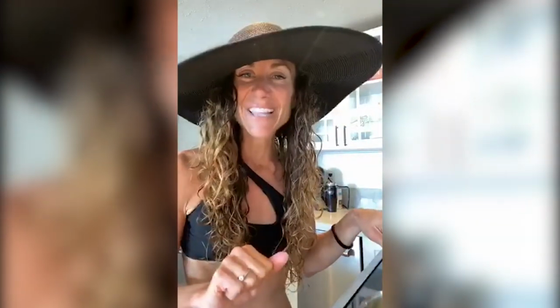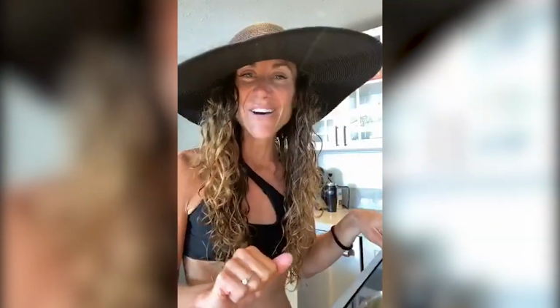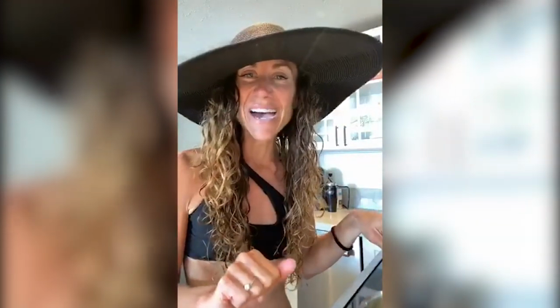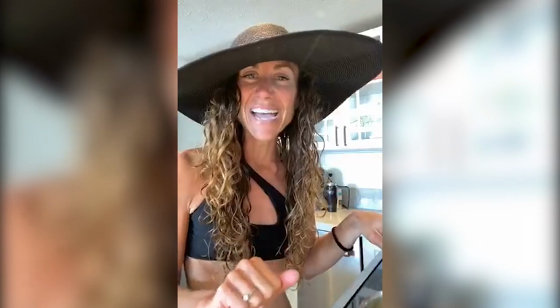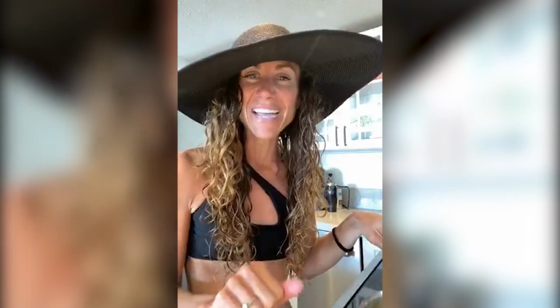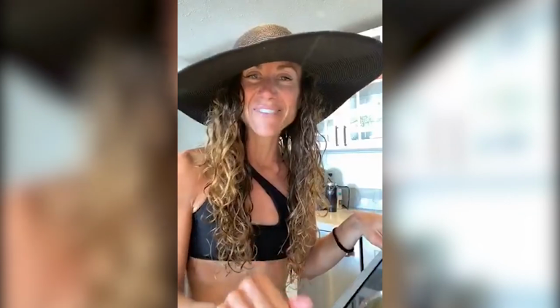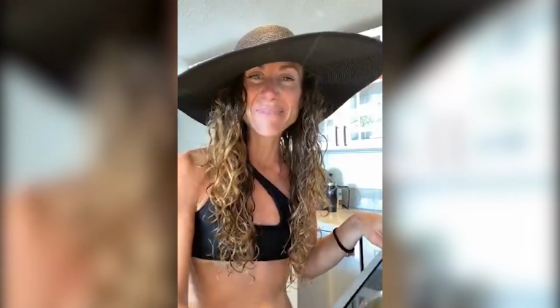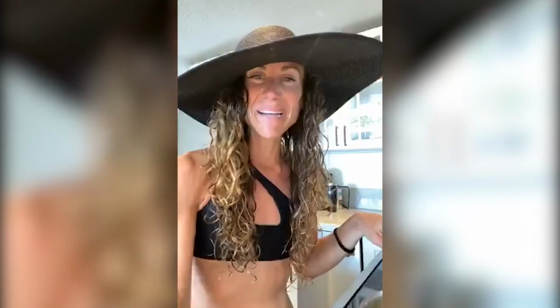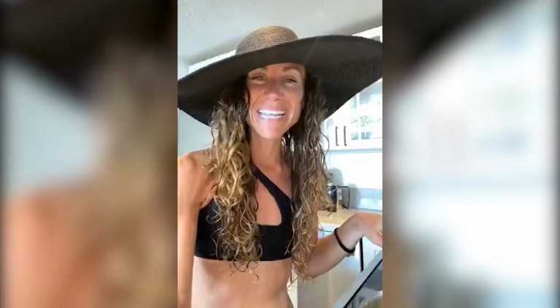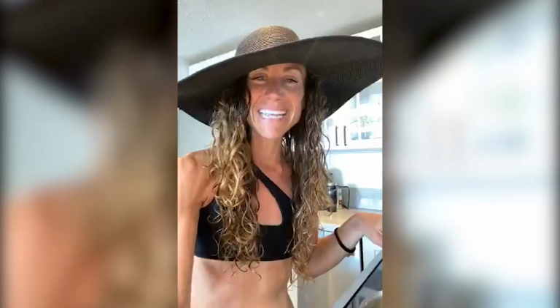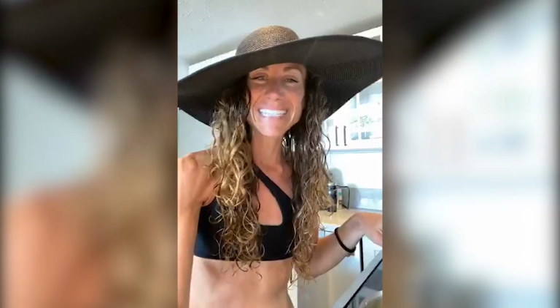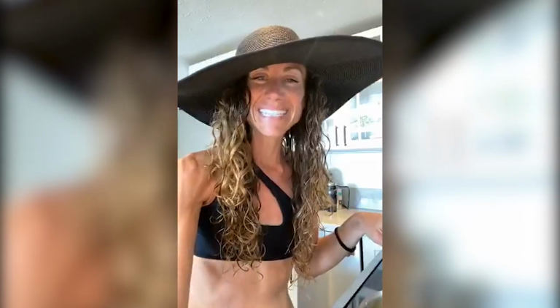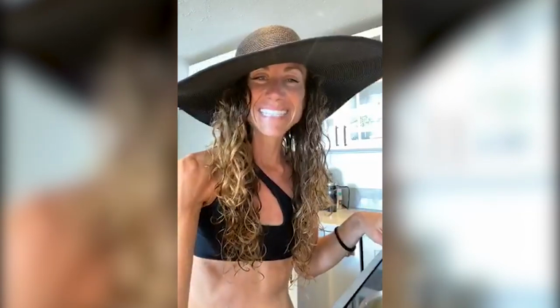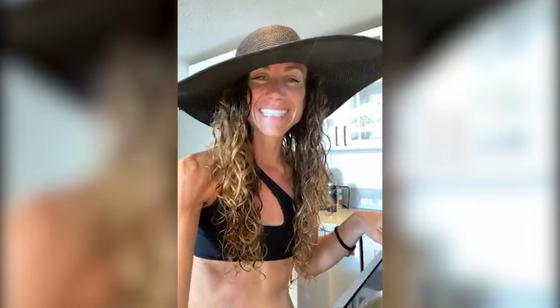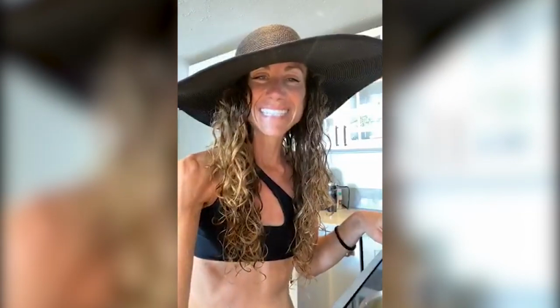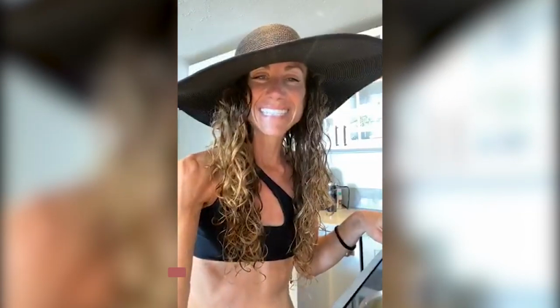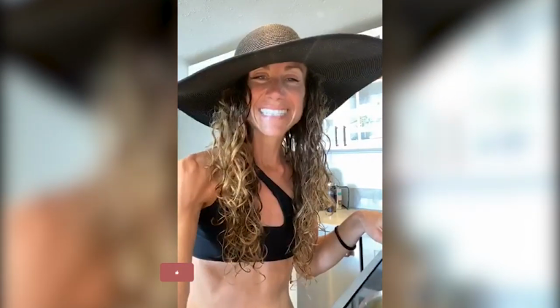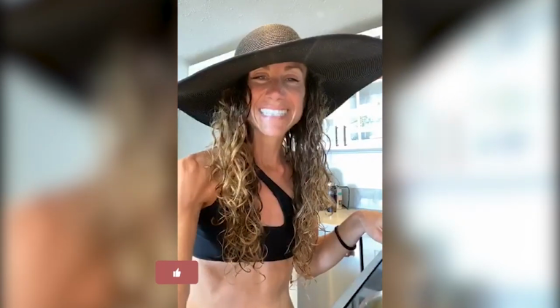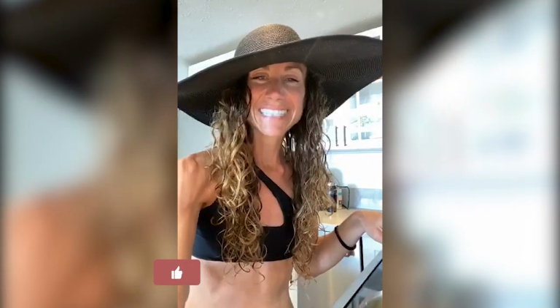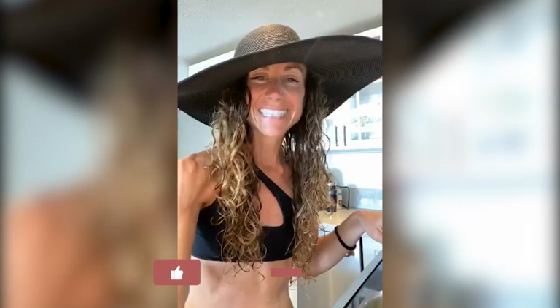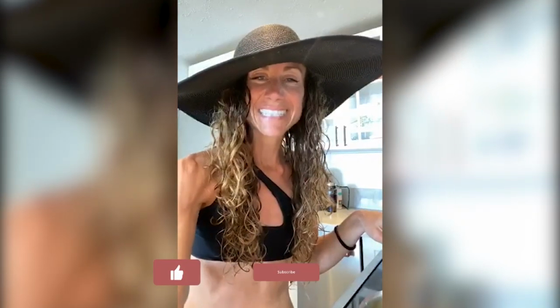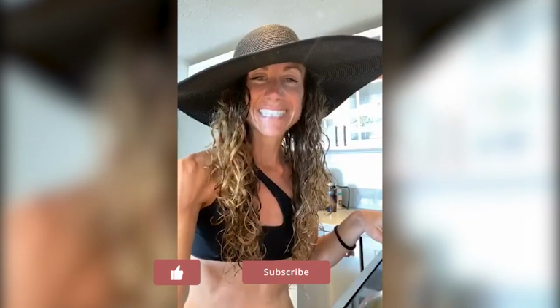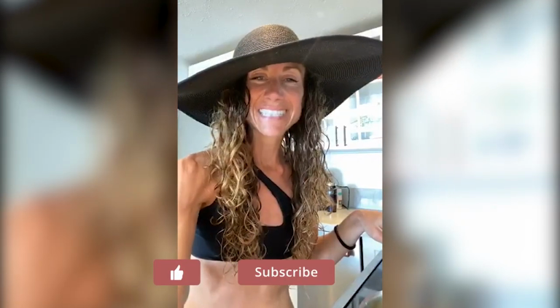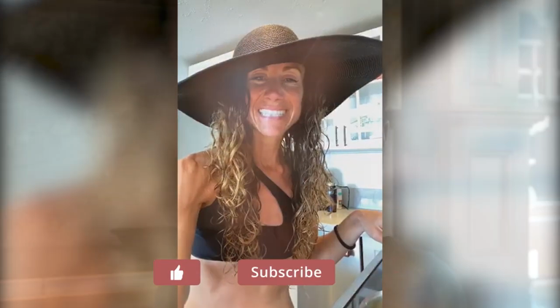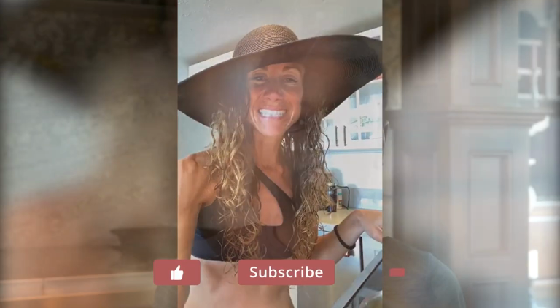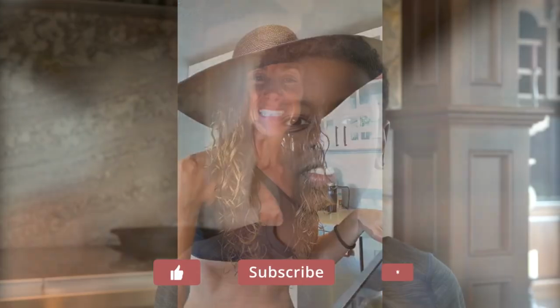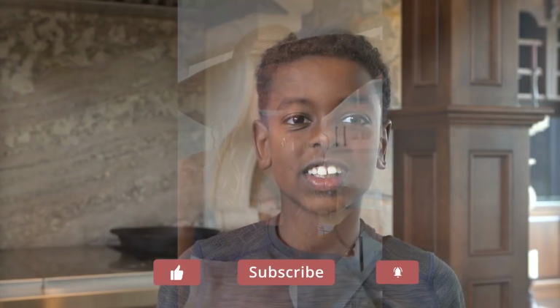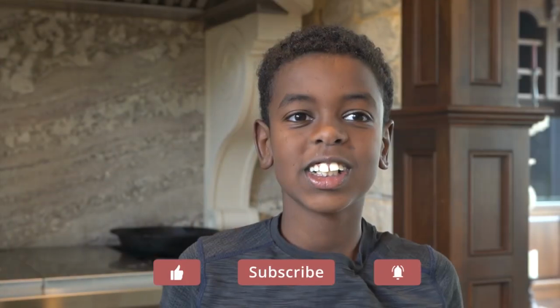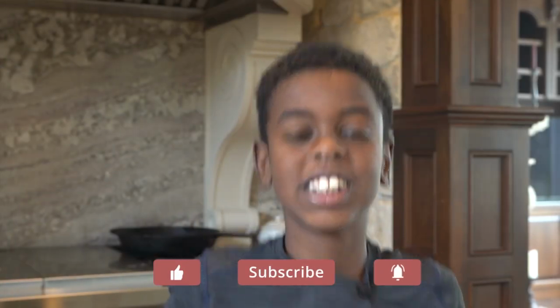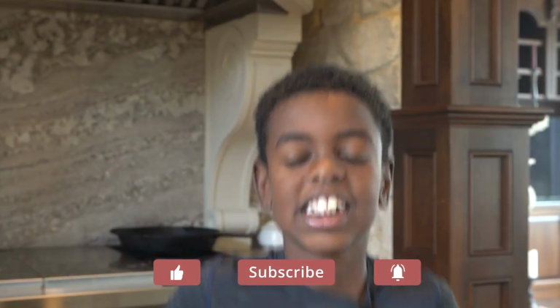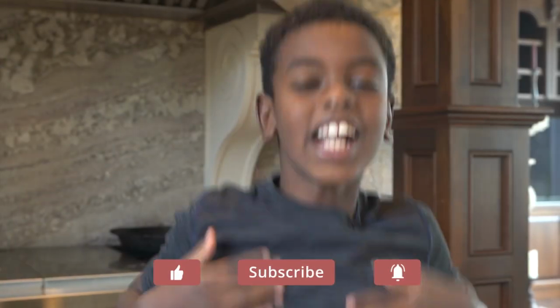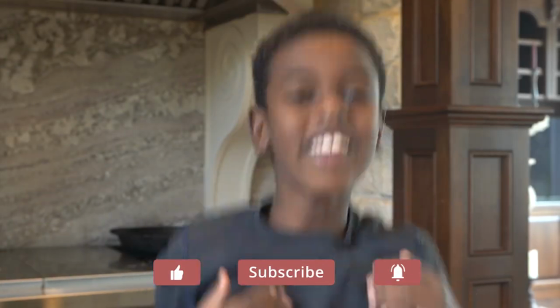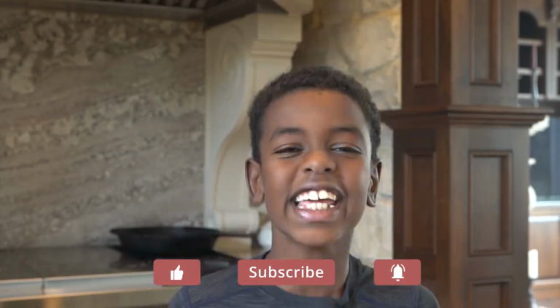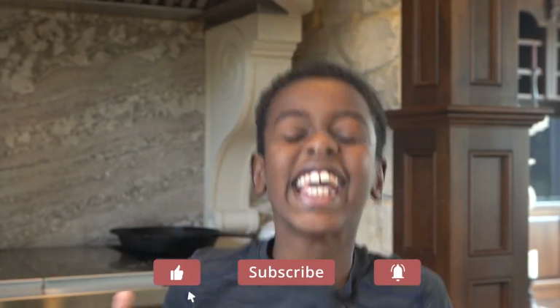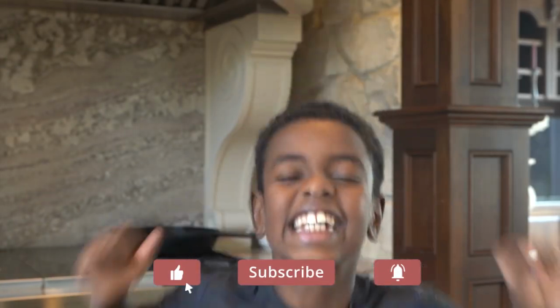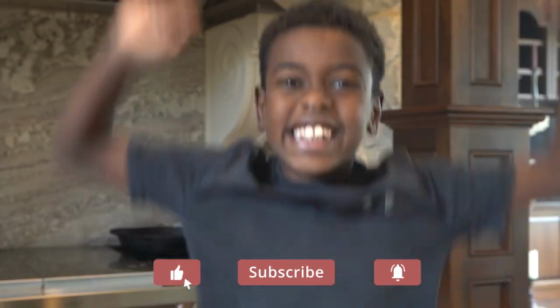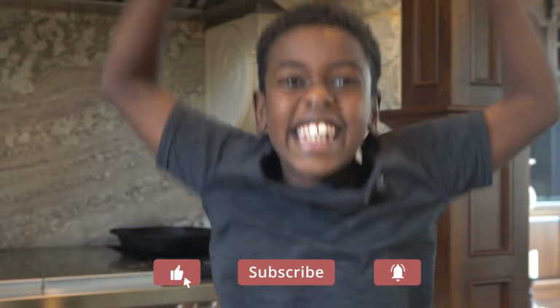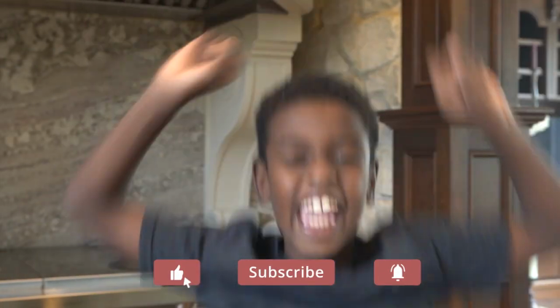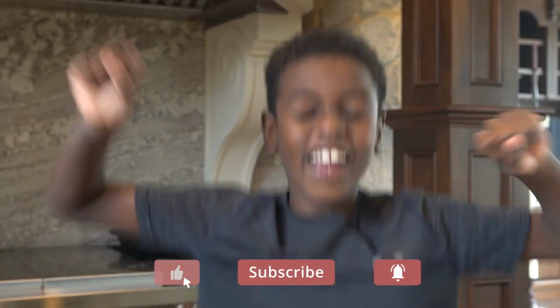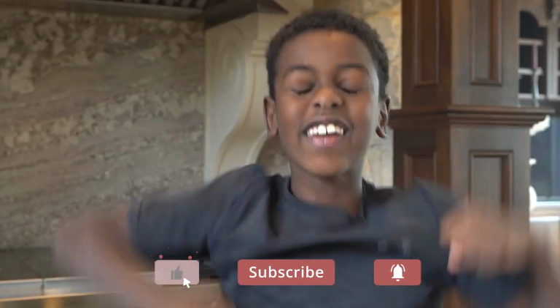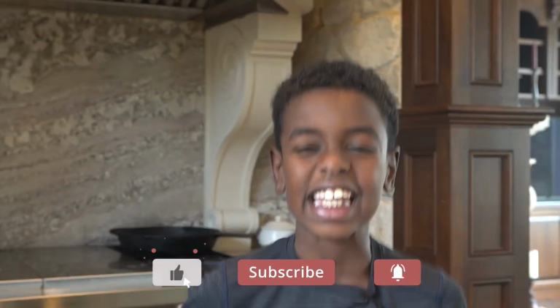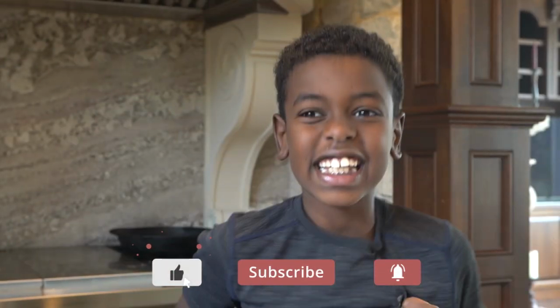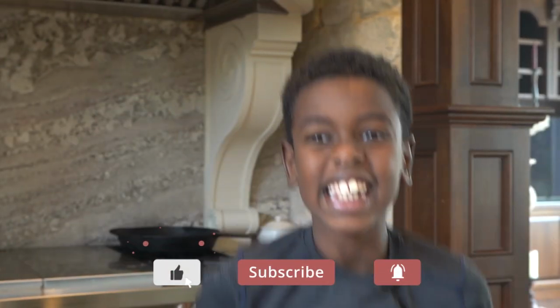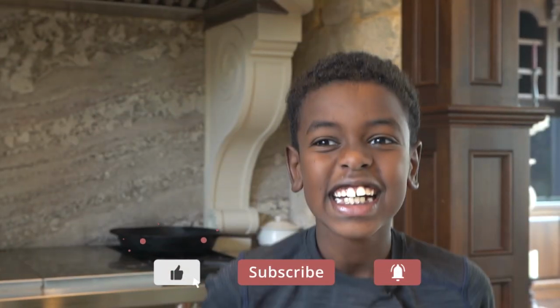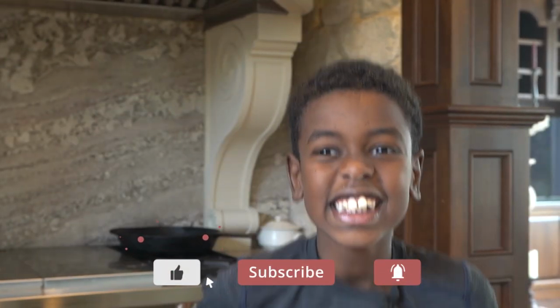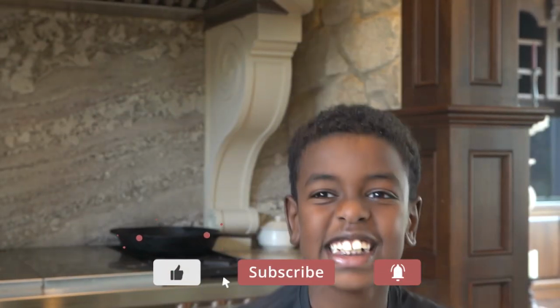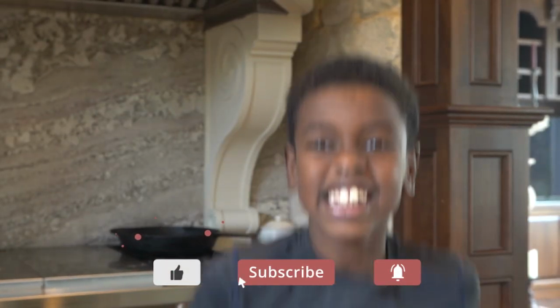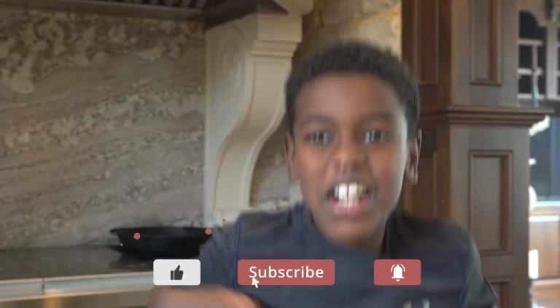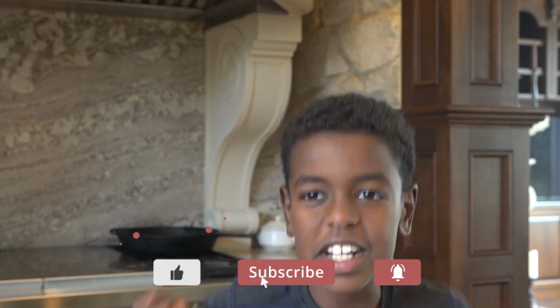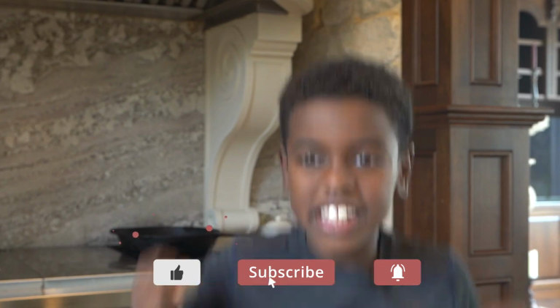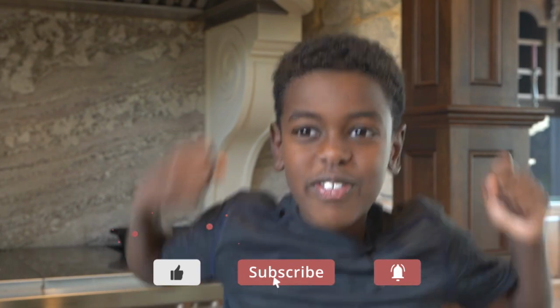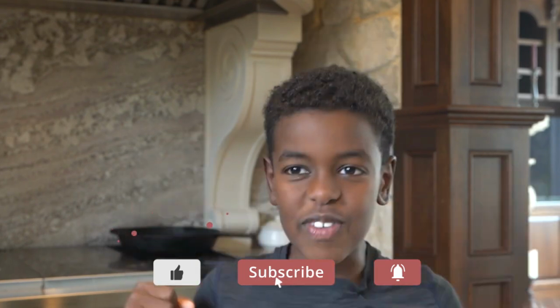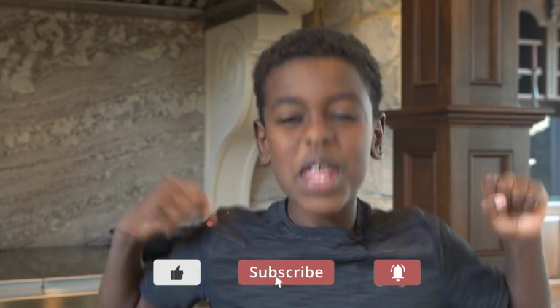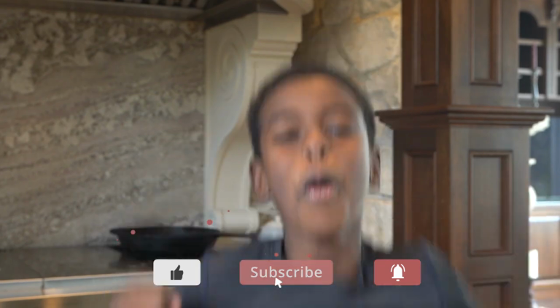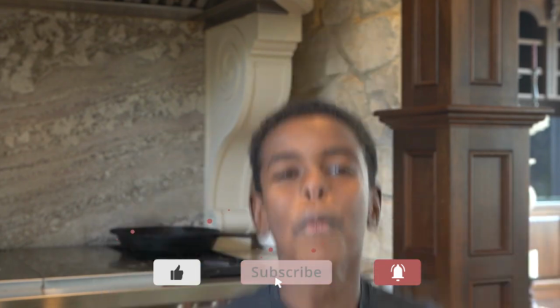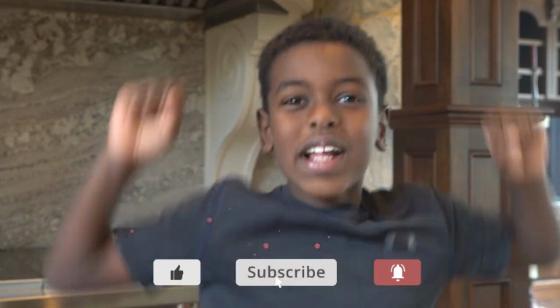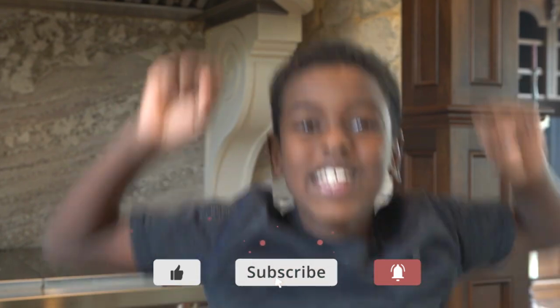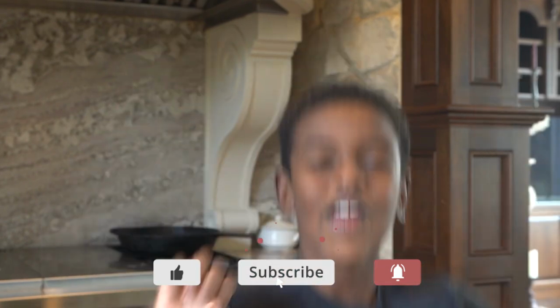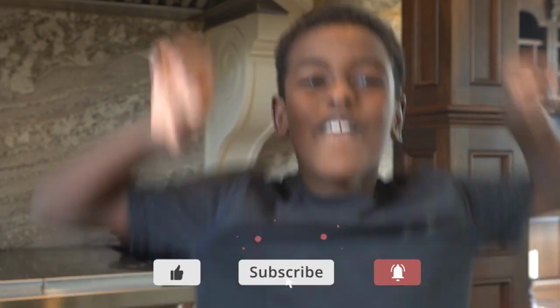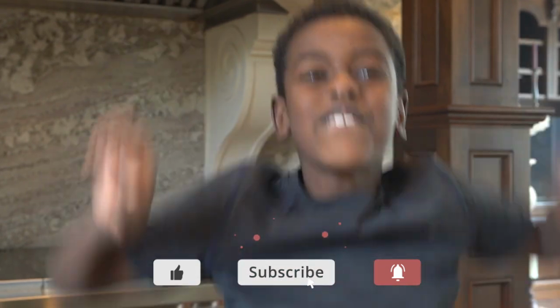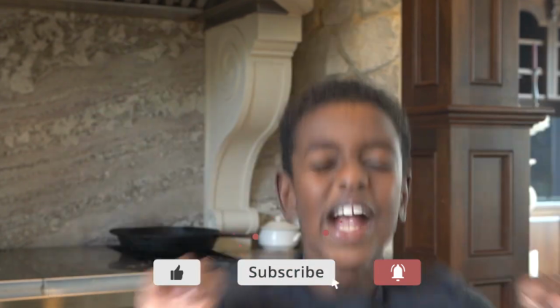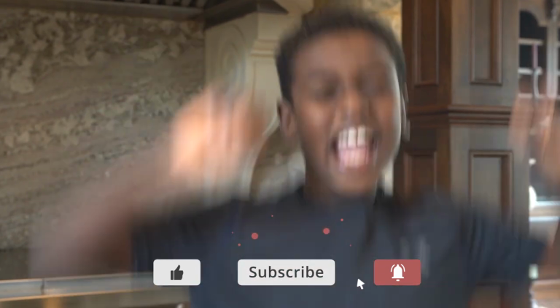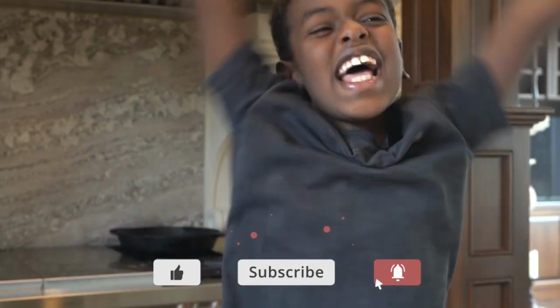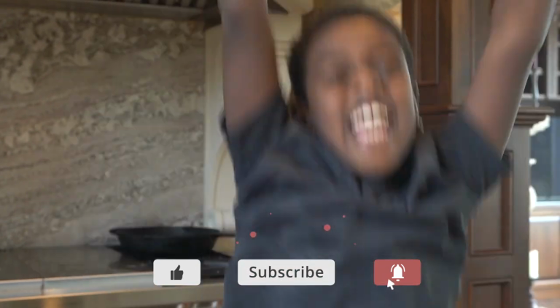Aloha everybody. Sharing is caring — share this video with your friends.